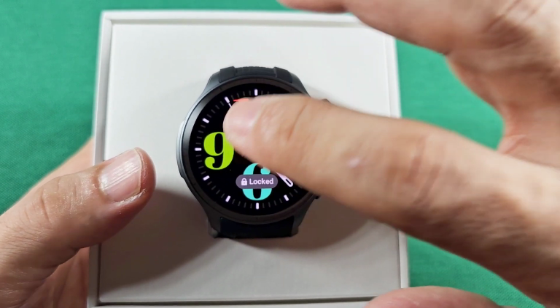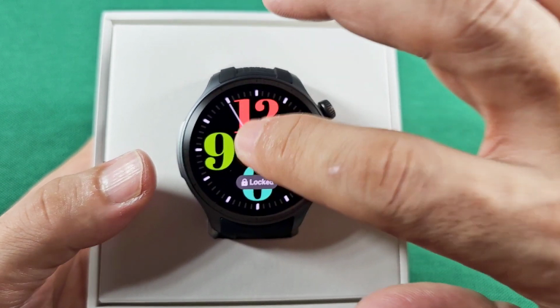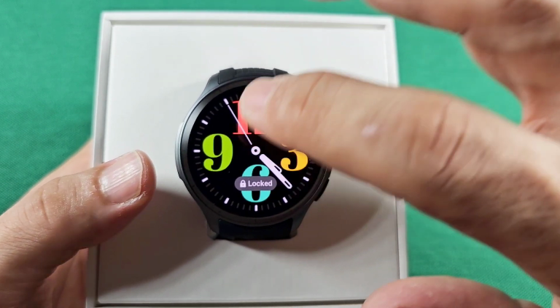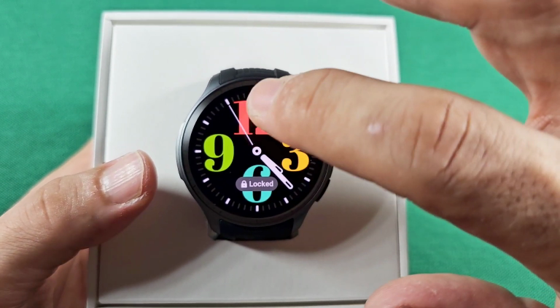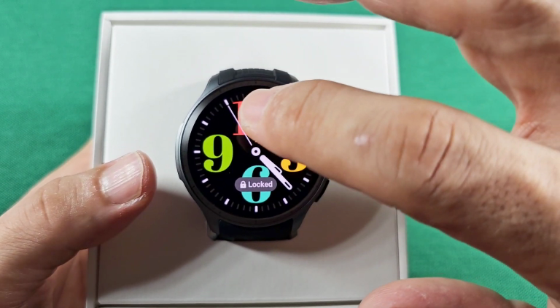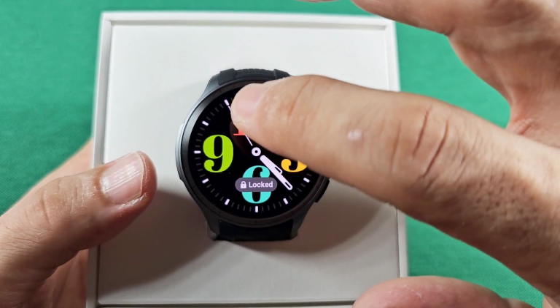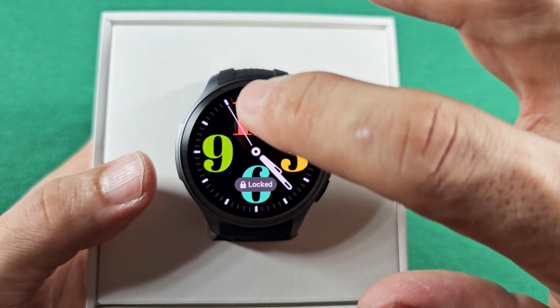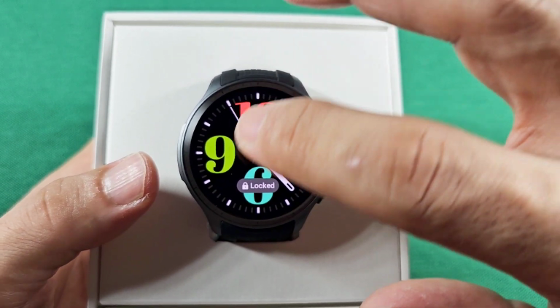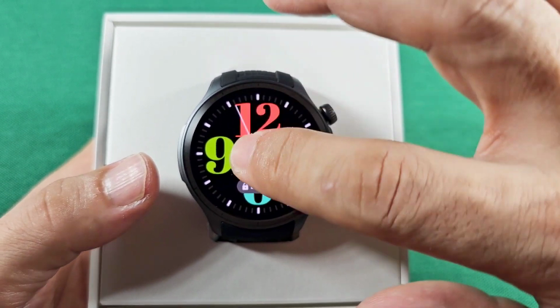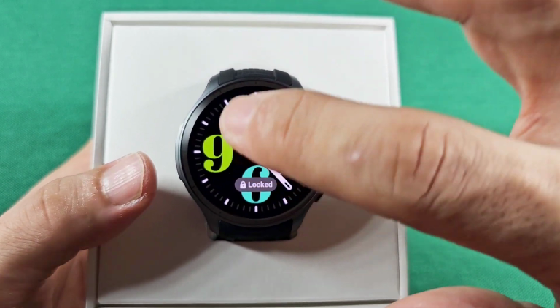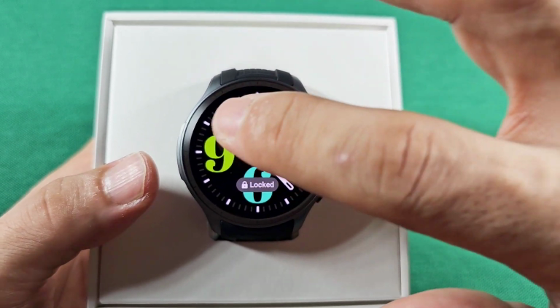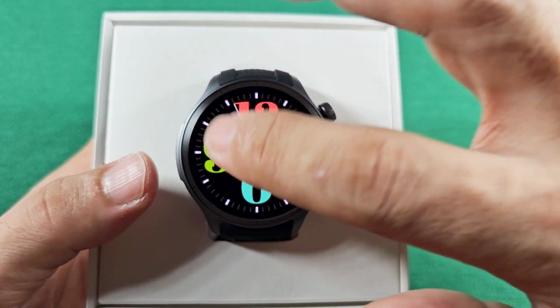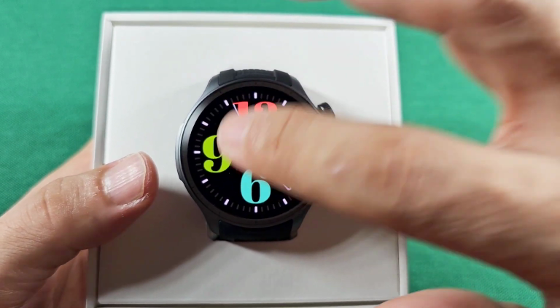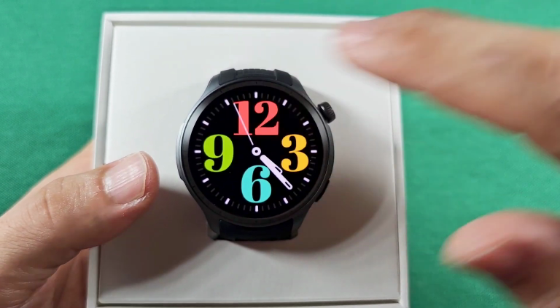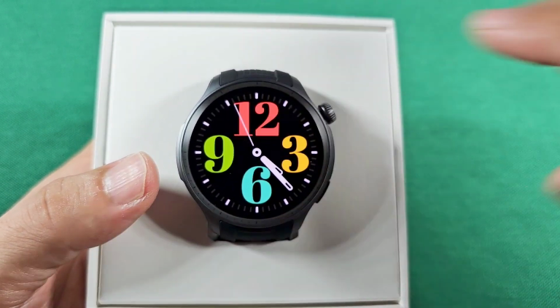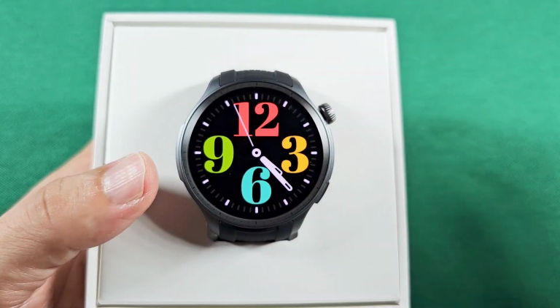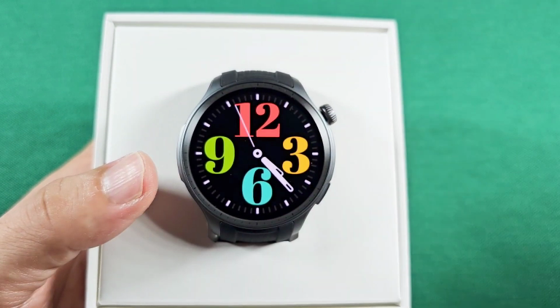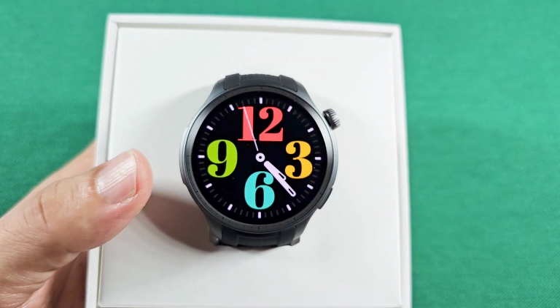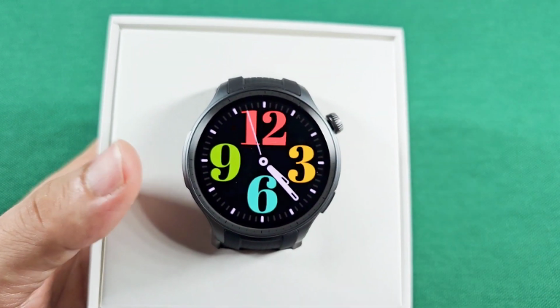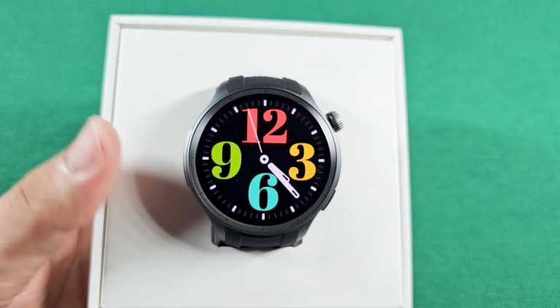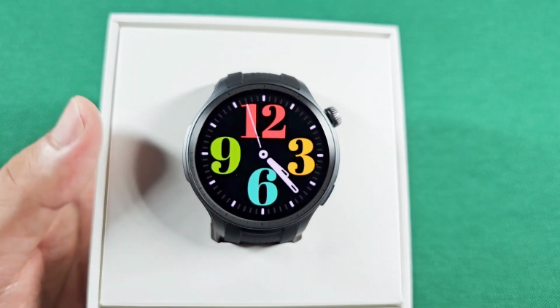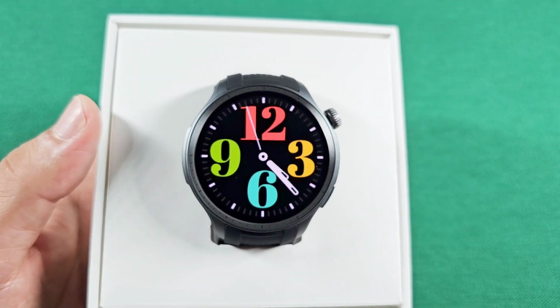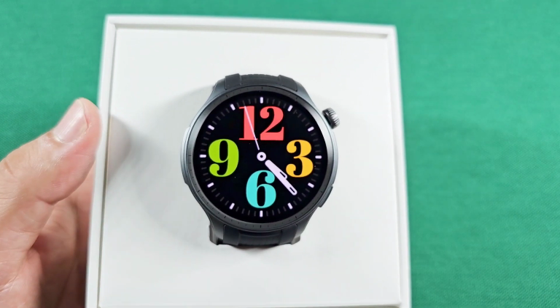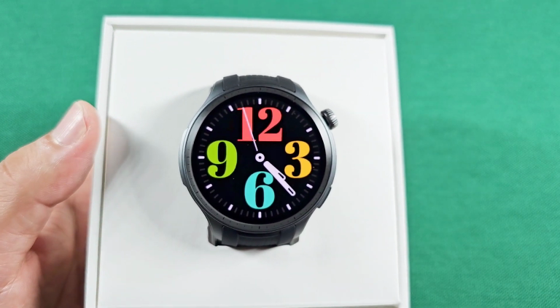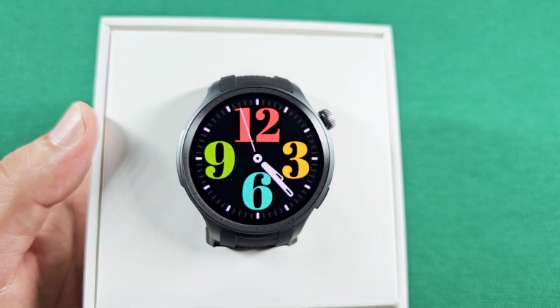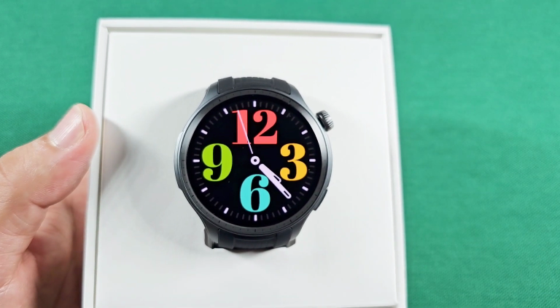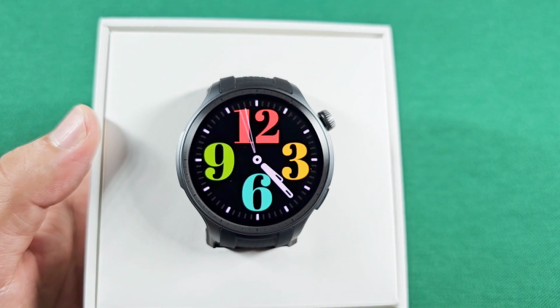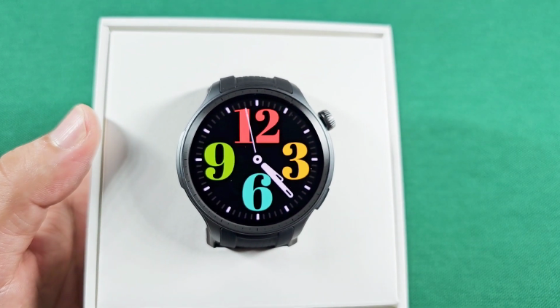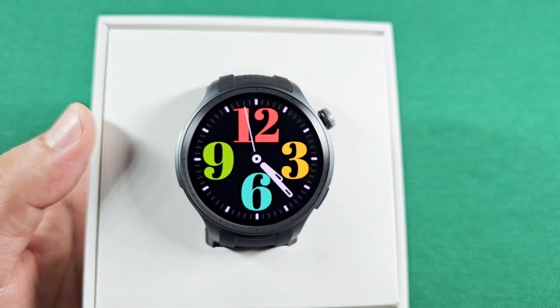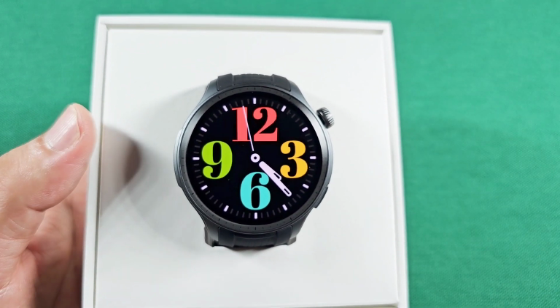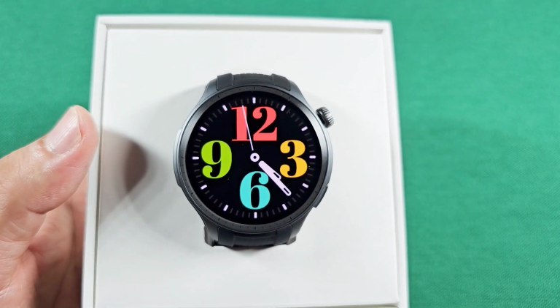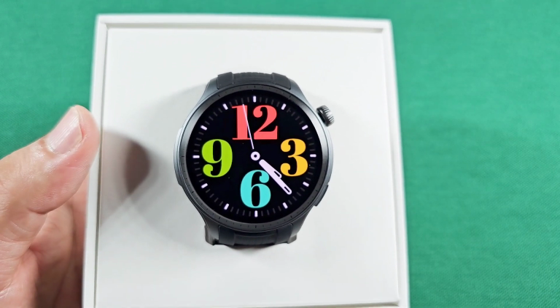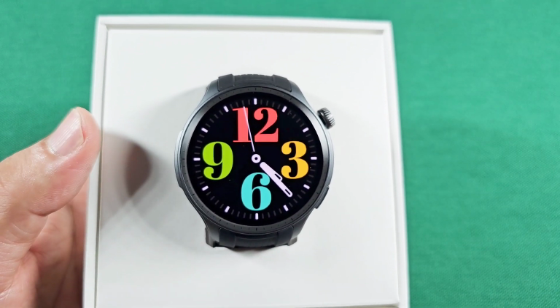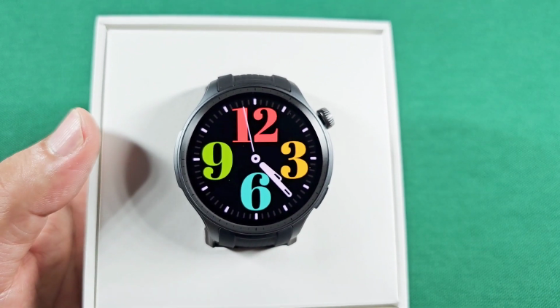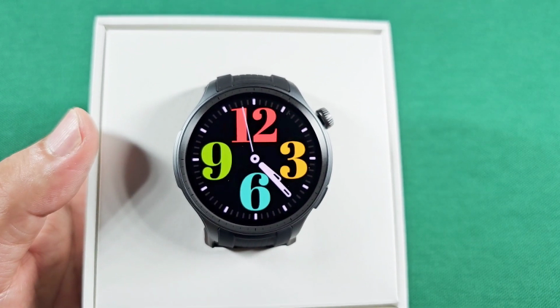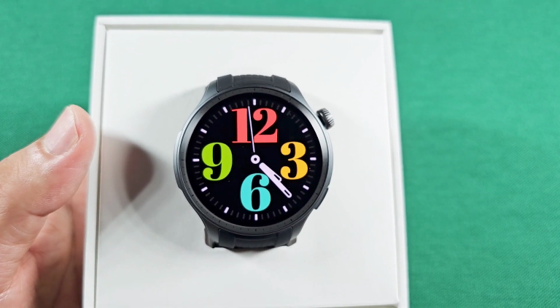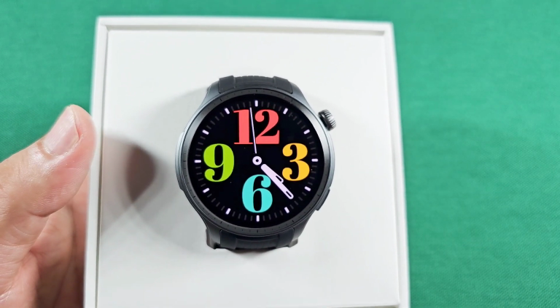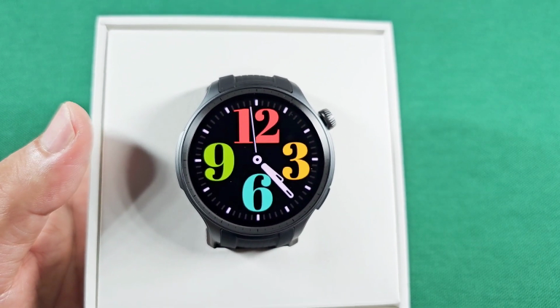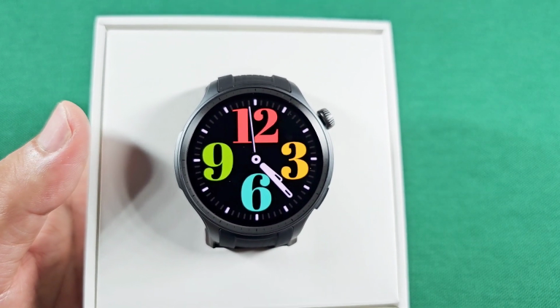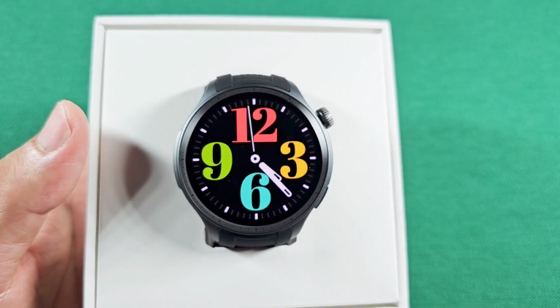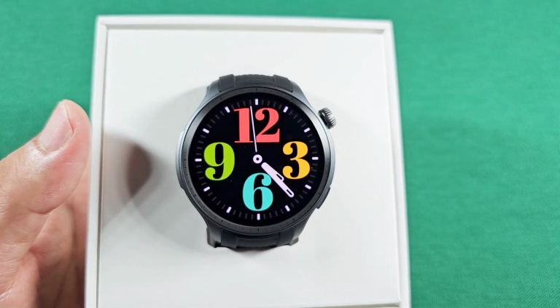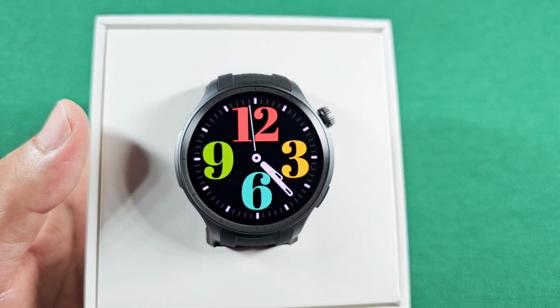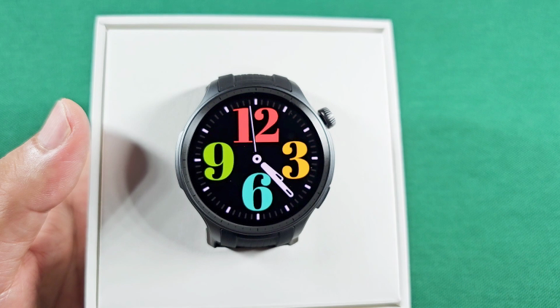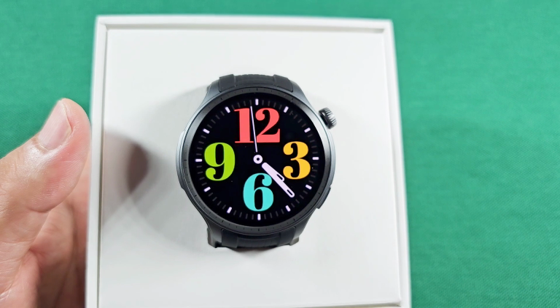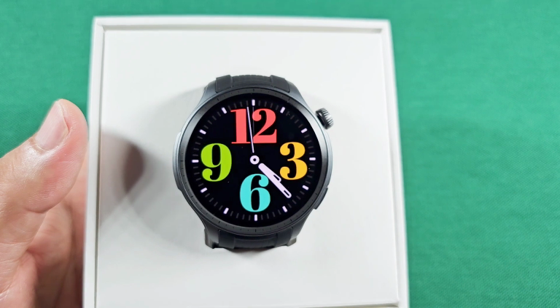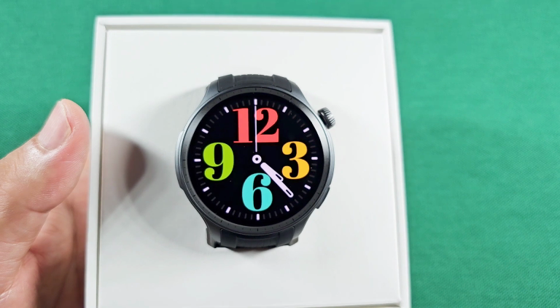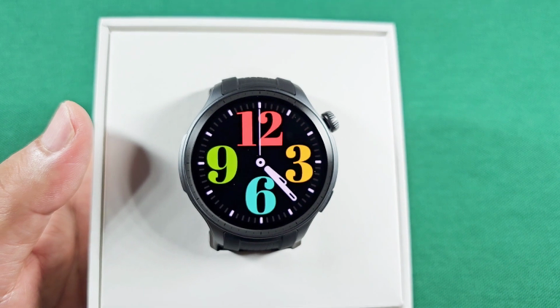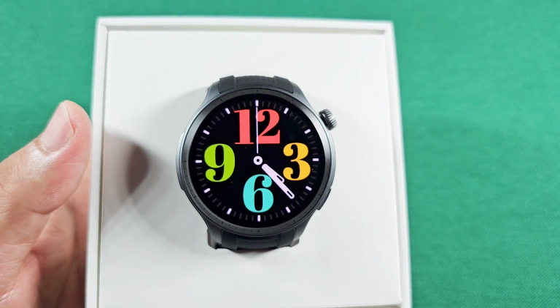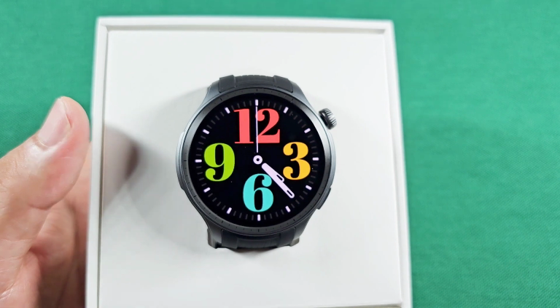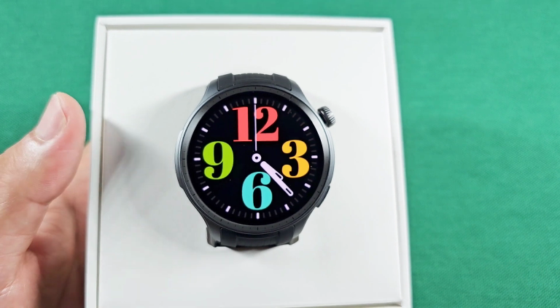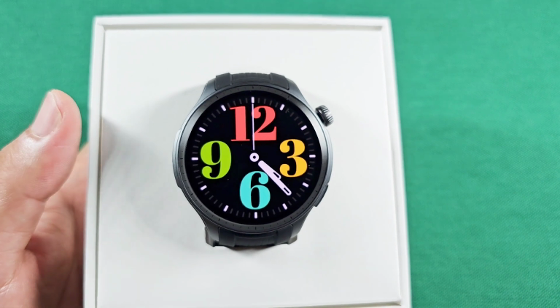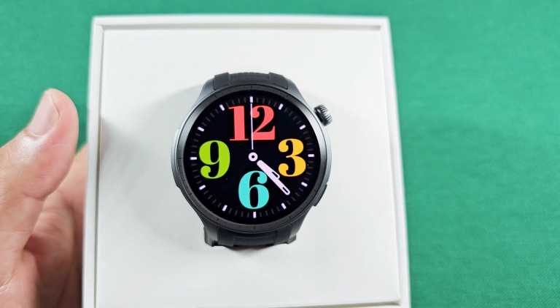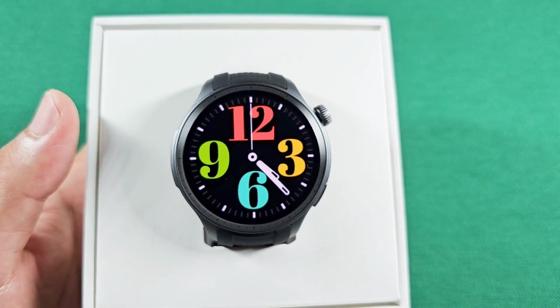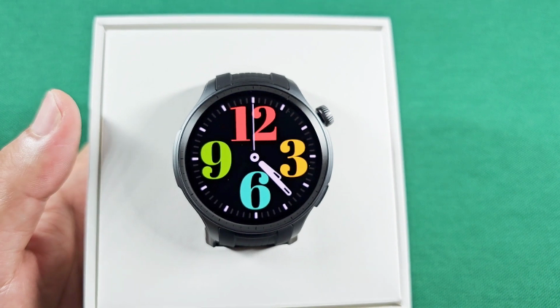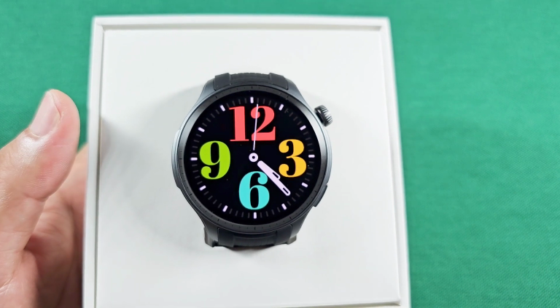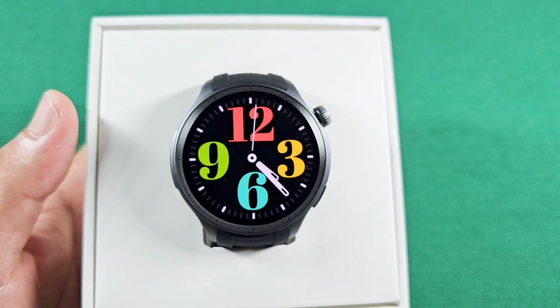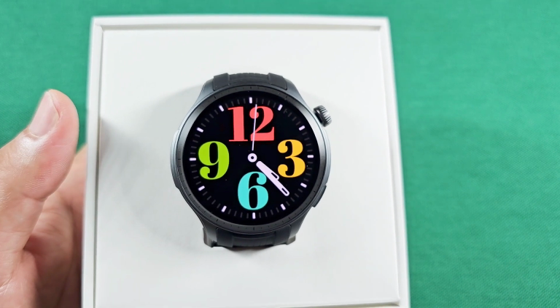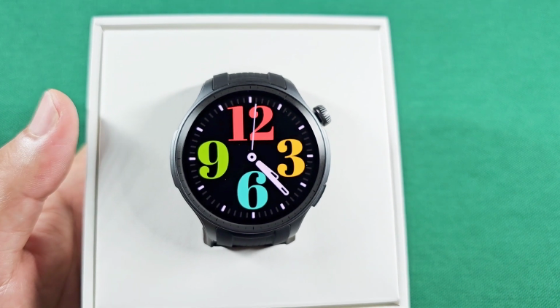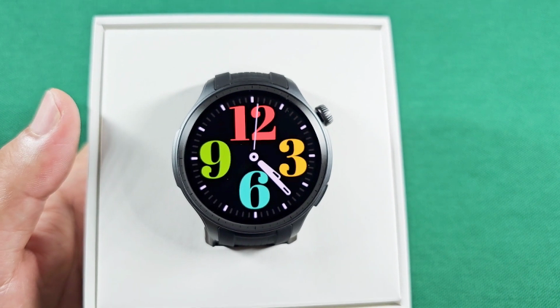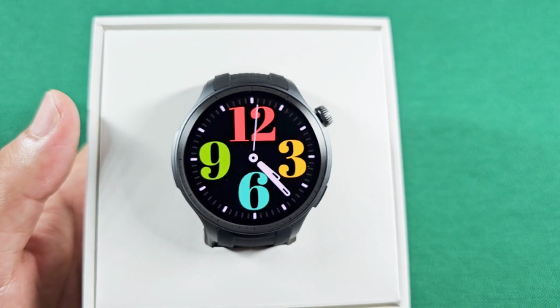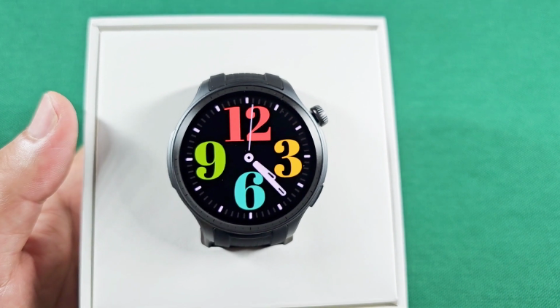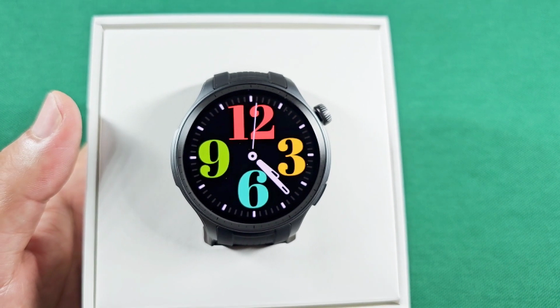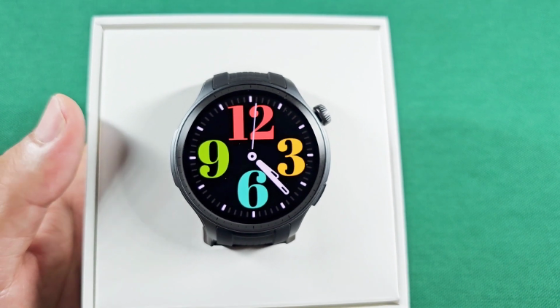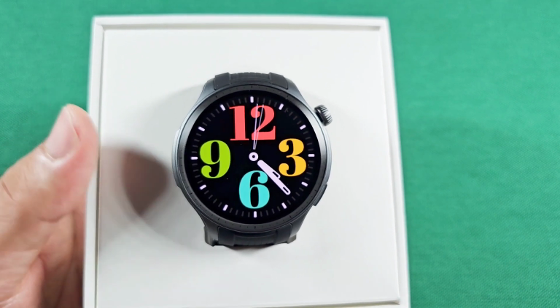This is going to be useful when you're about to do something active and you don't want to accidentally touch the display and have it access something else.